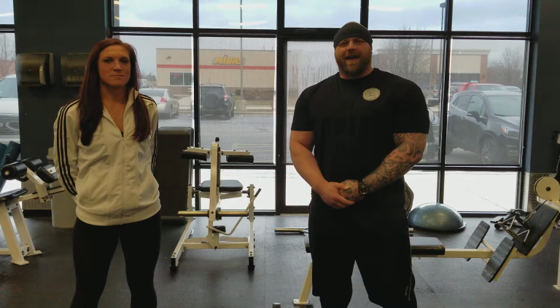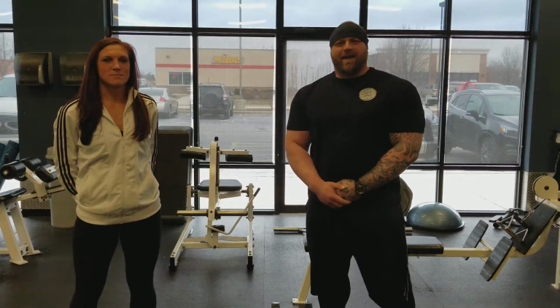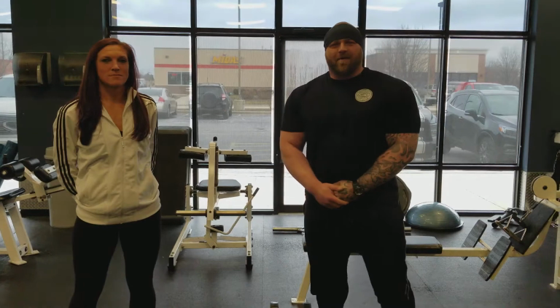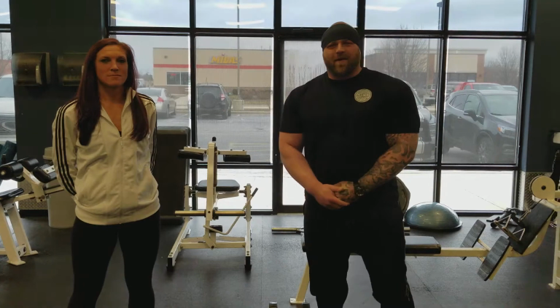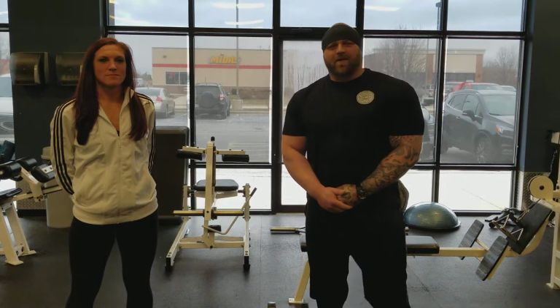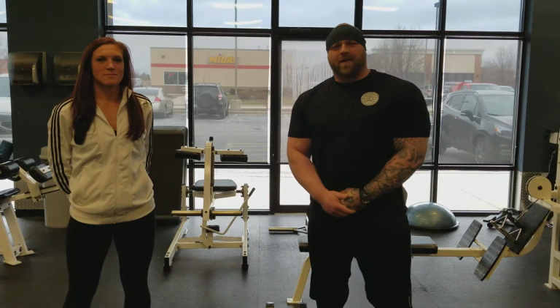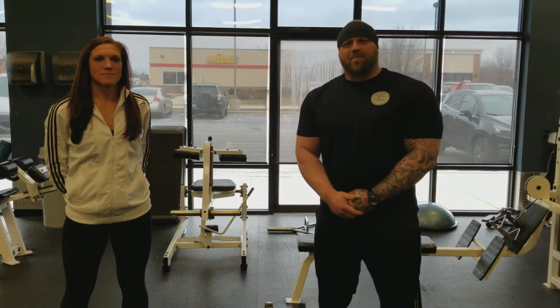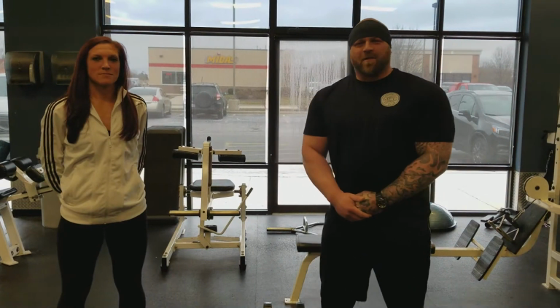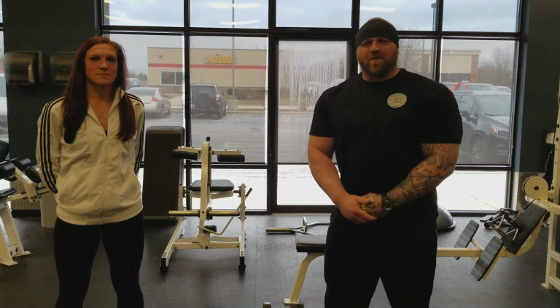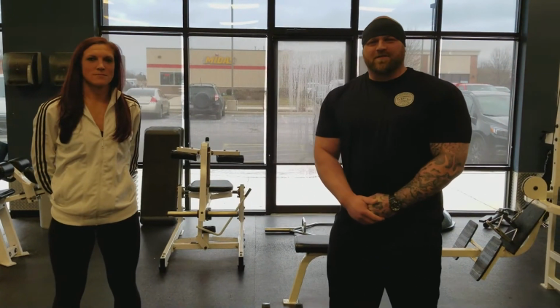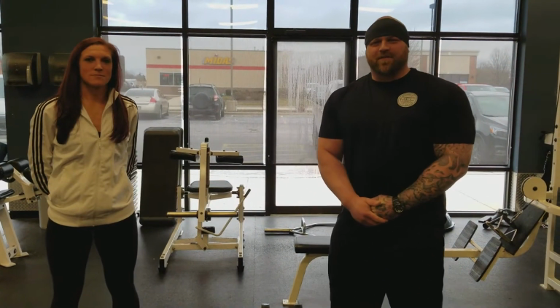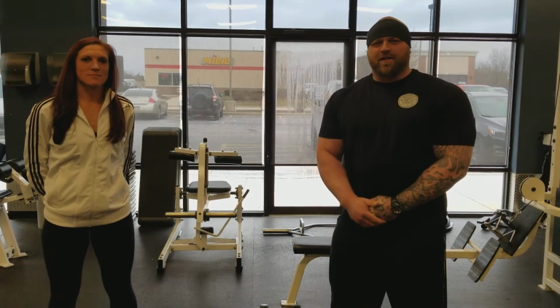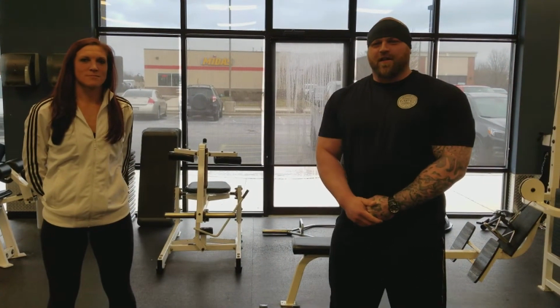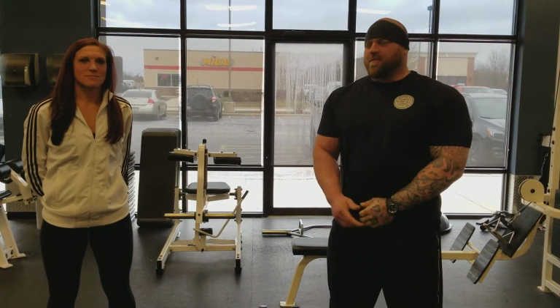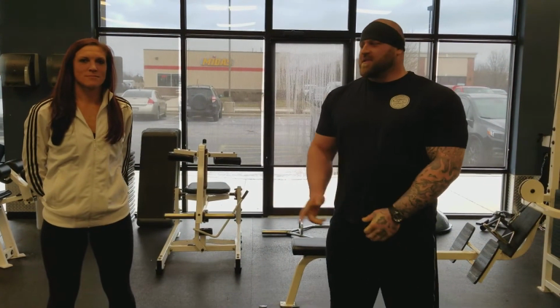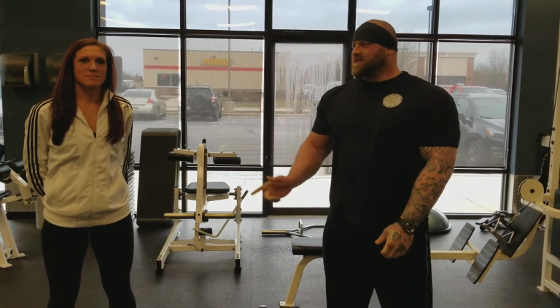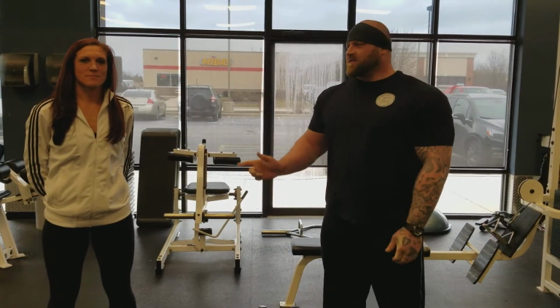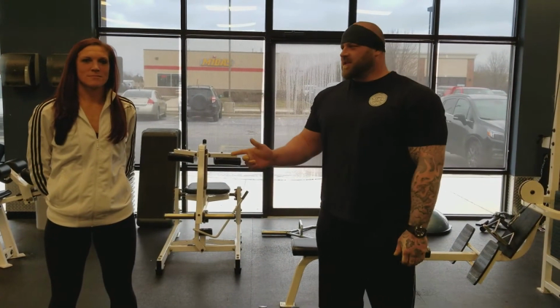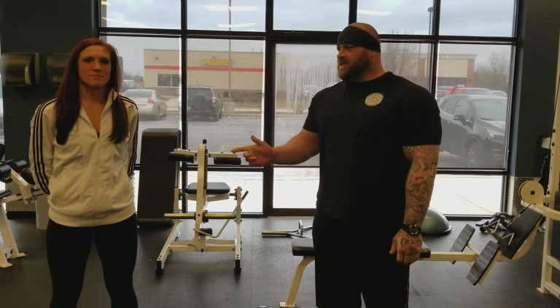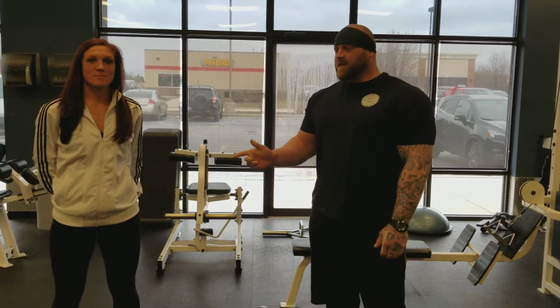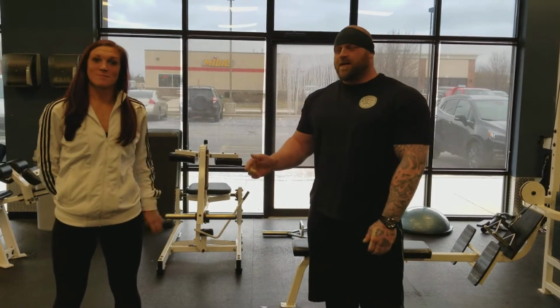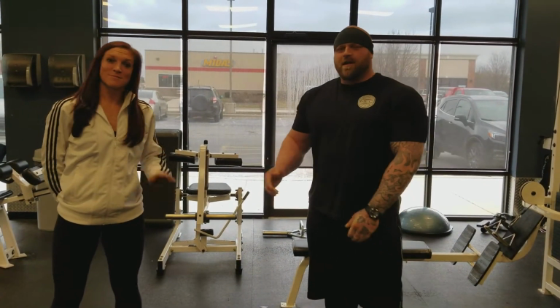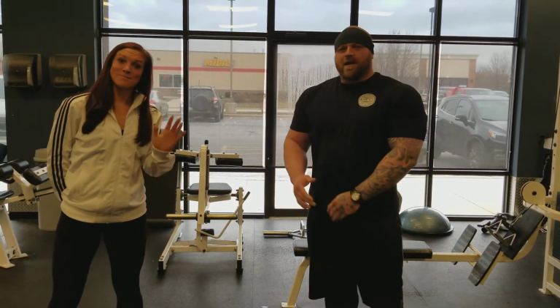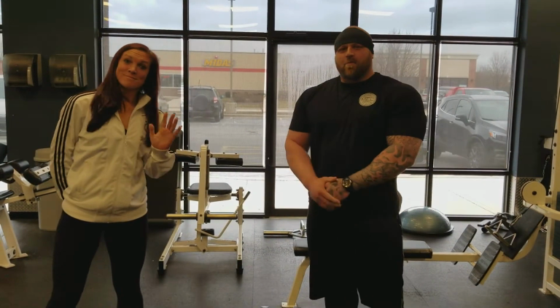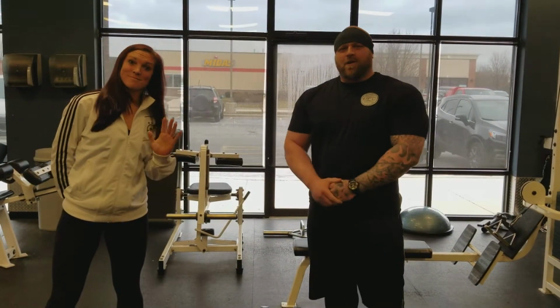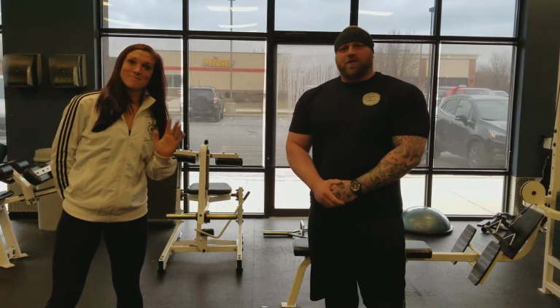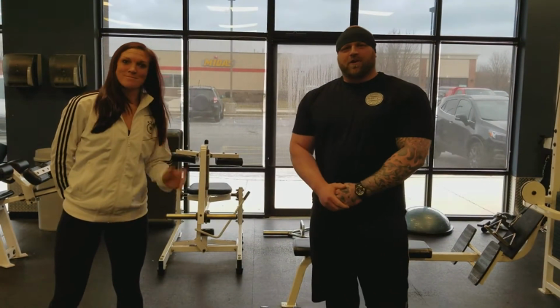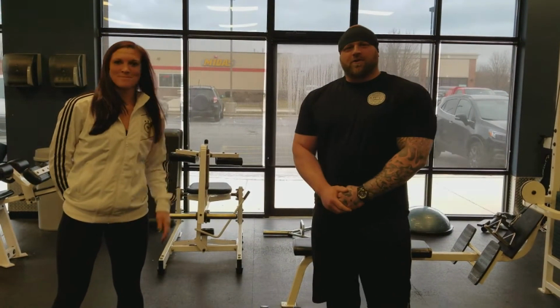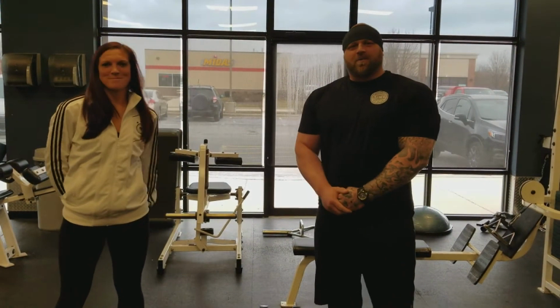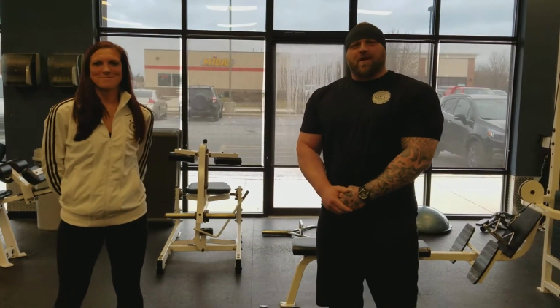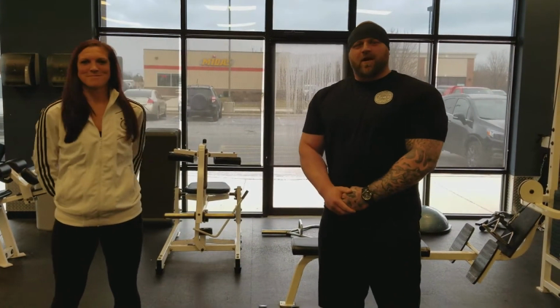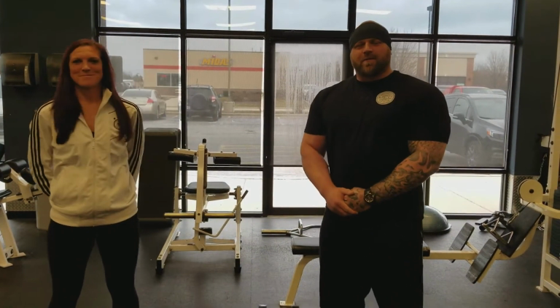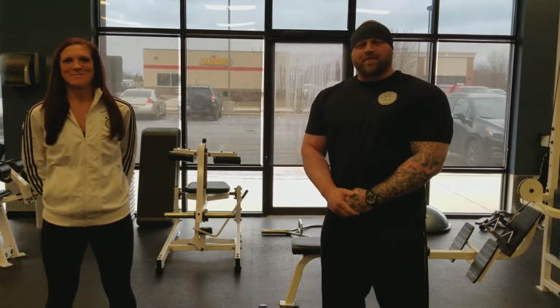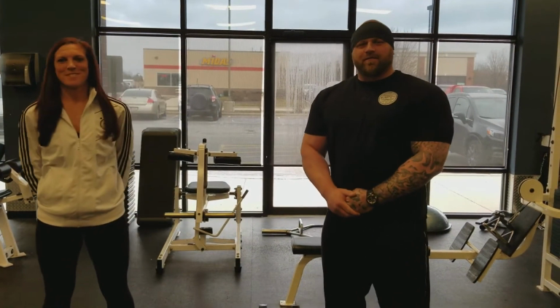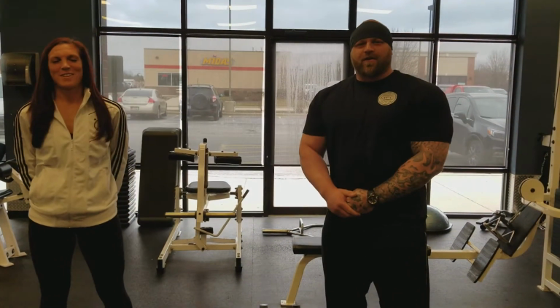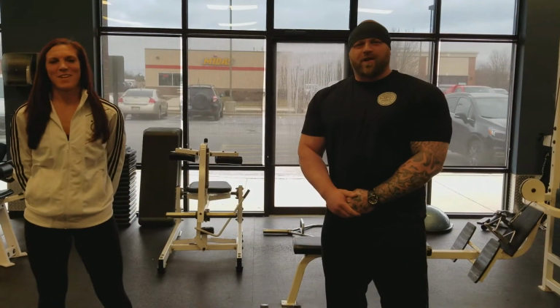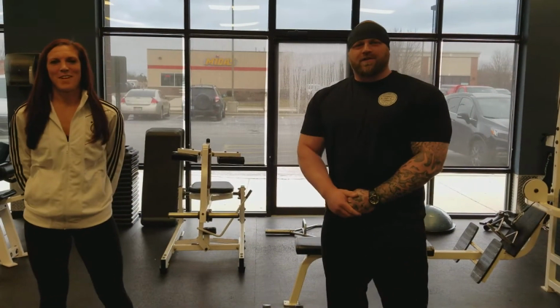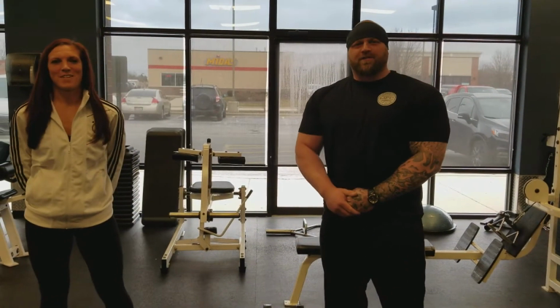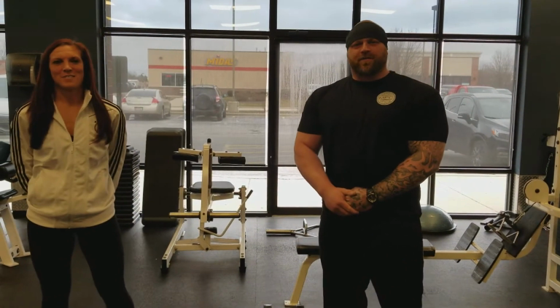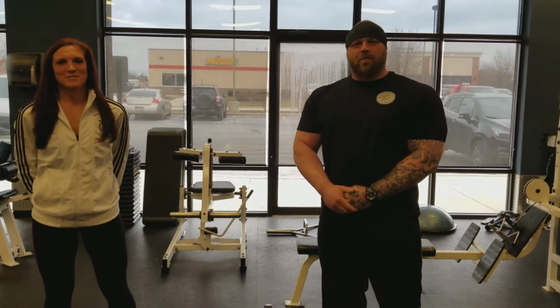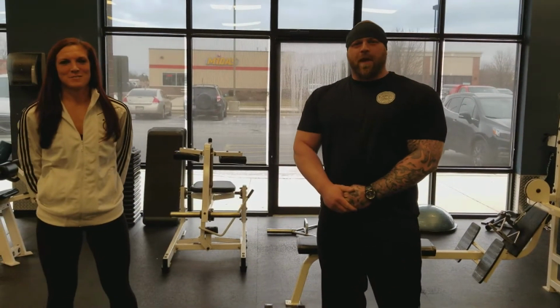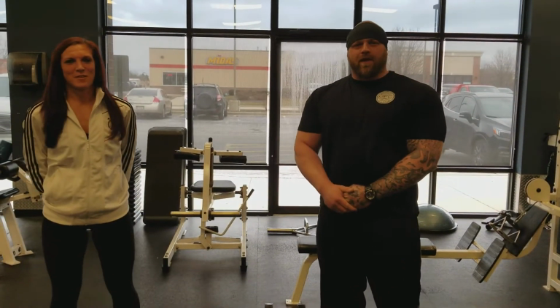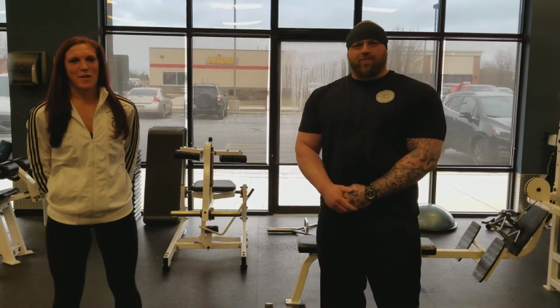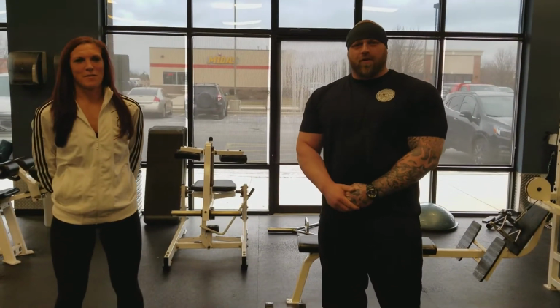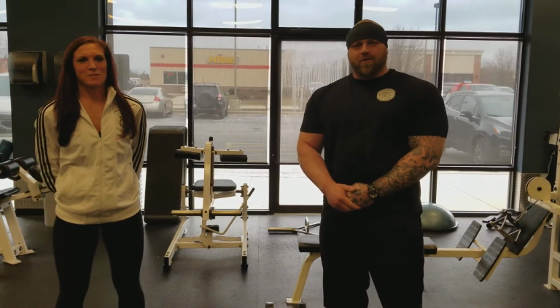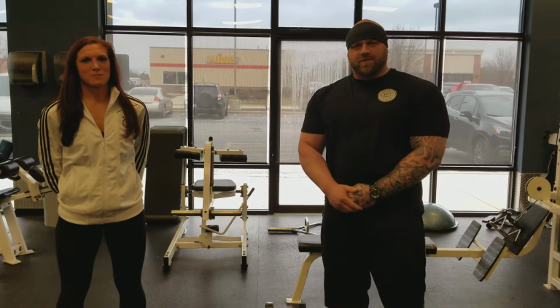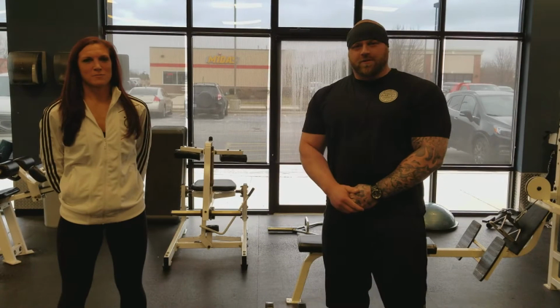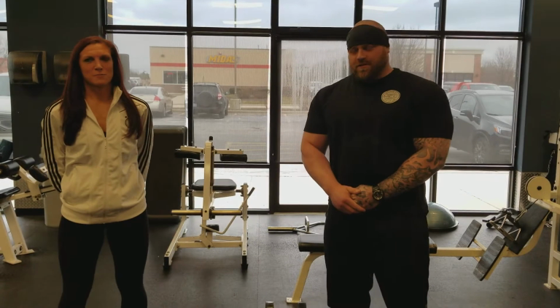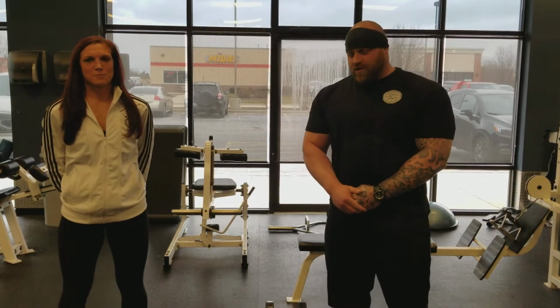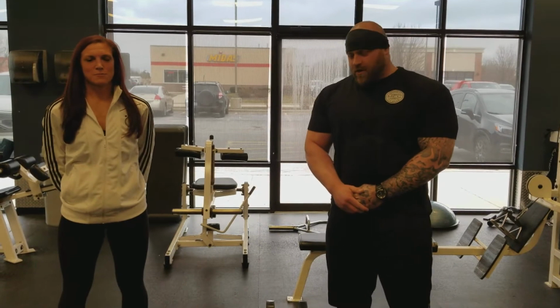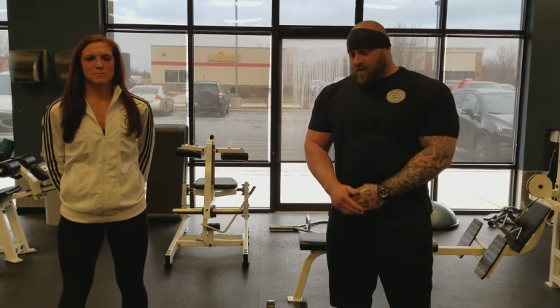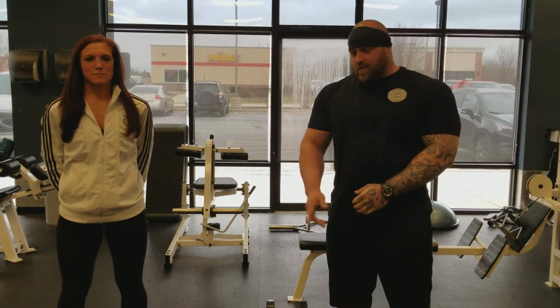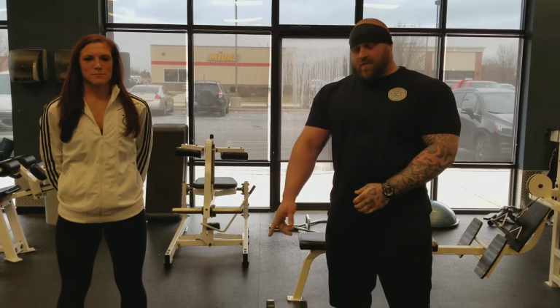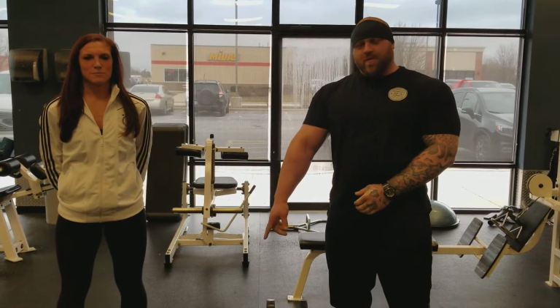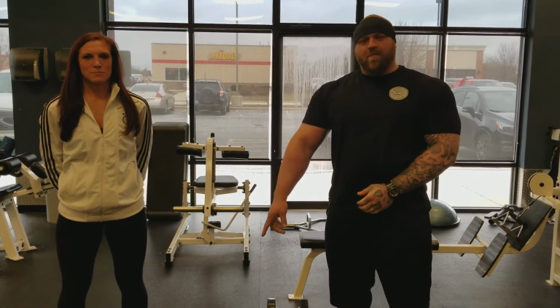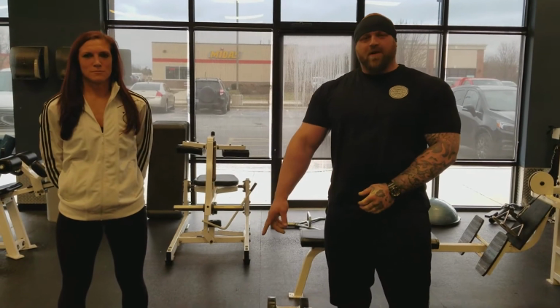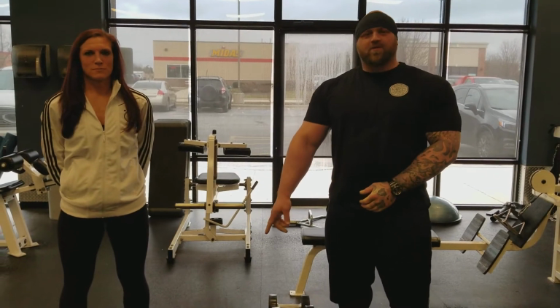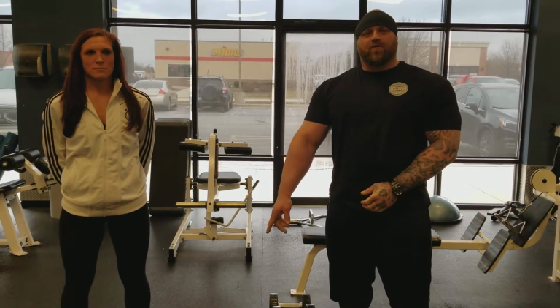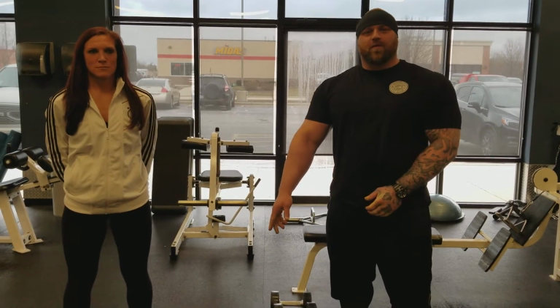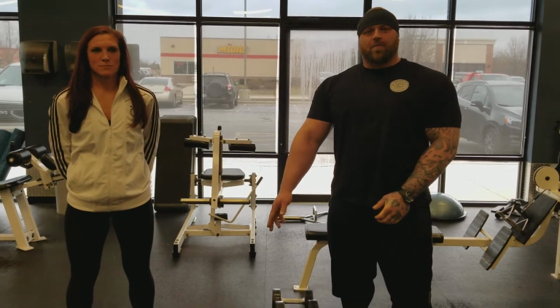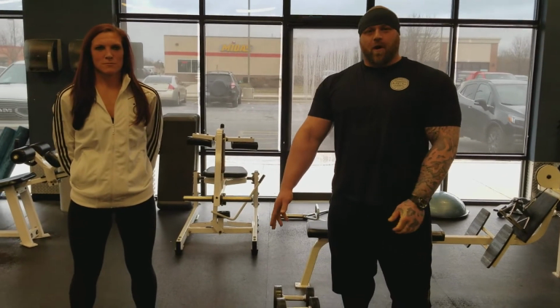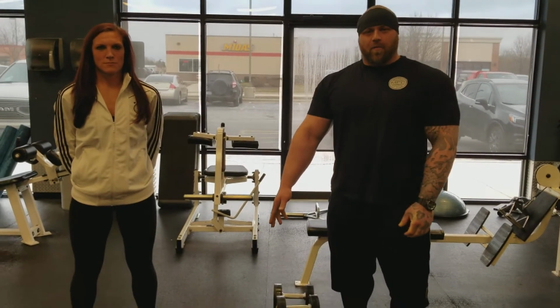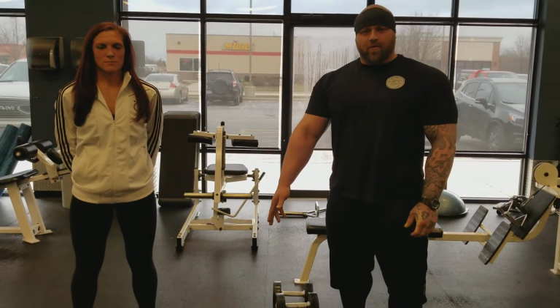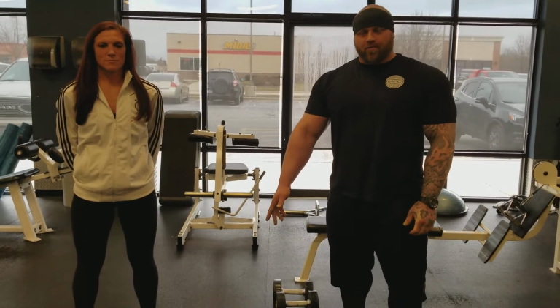I'm Eric at Midwest Fit Club. This is Alyssa. We're here to talk to you about a couple different variations for back rows, starting with a bent-over barbell row.